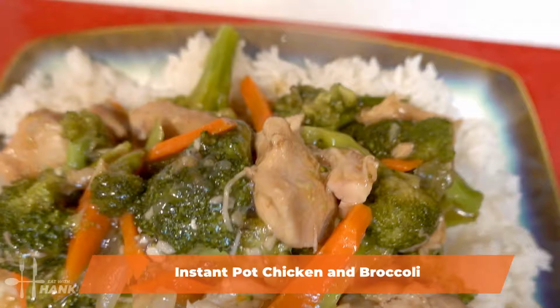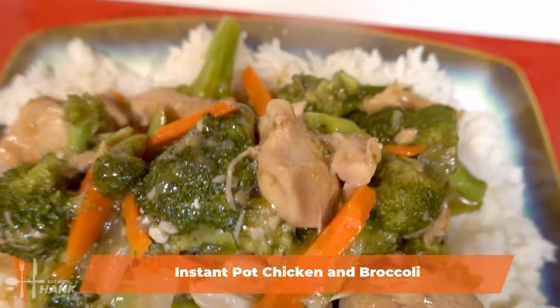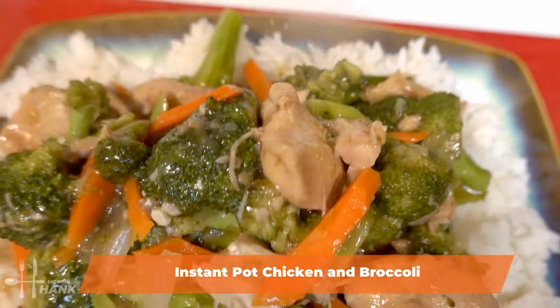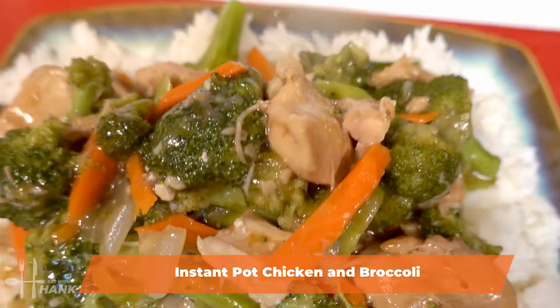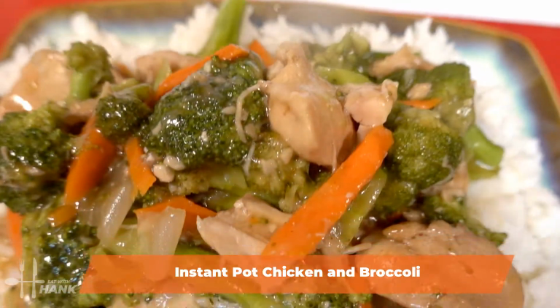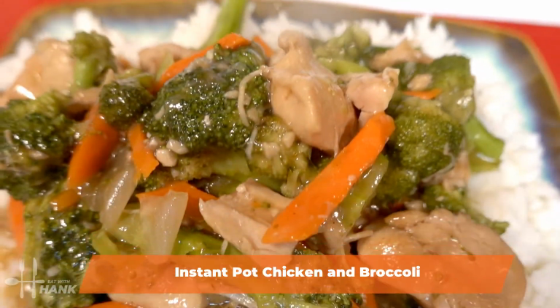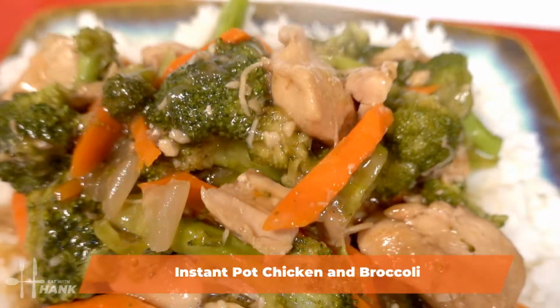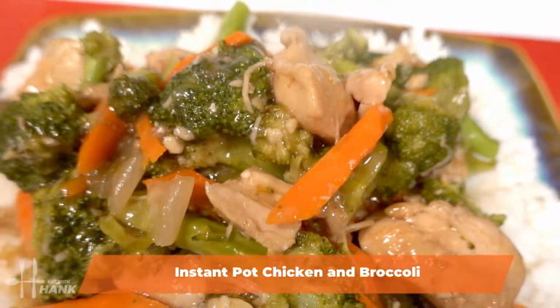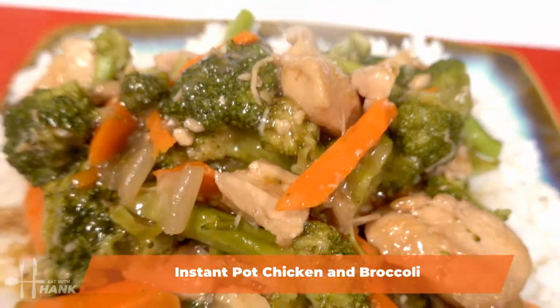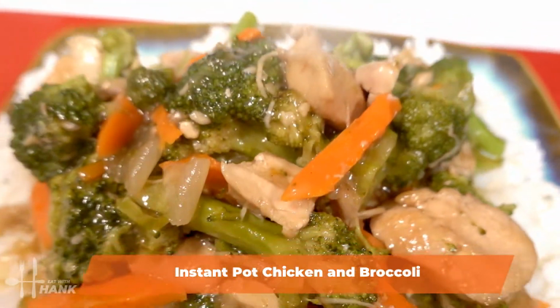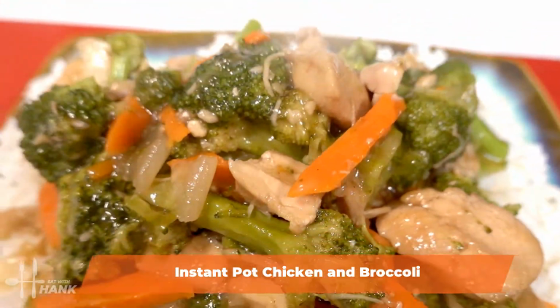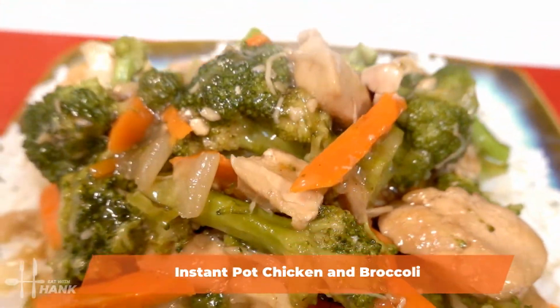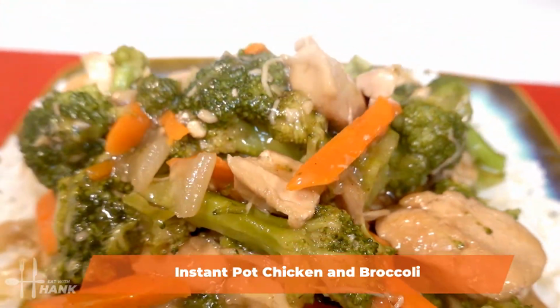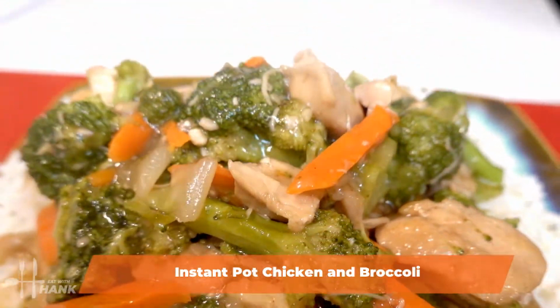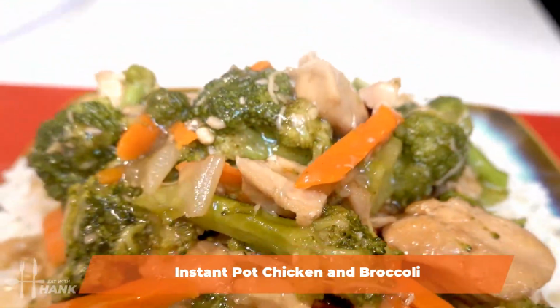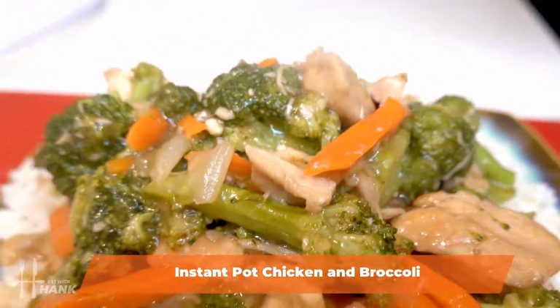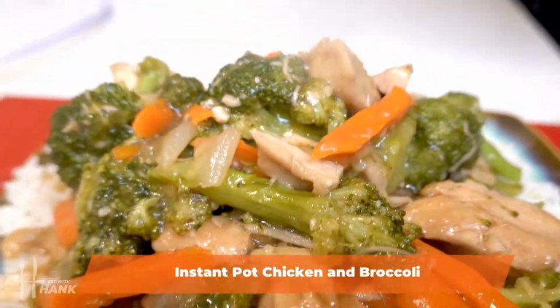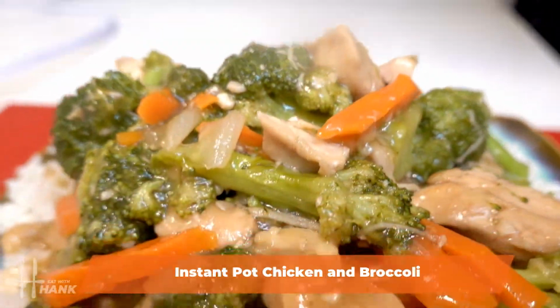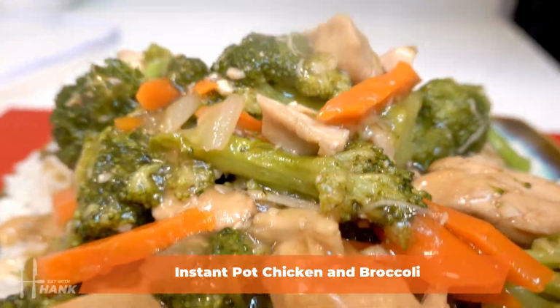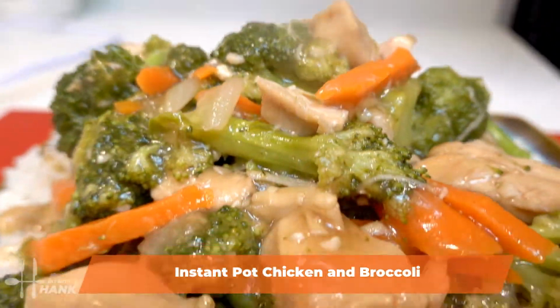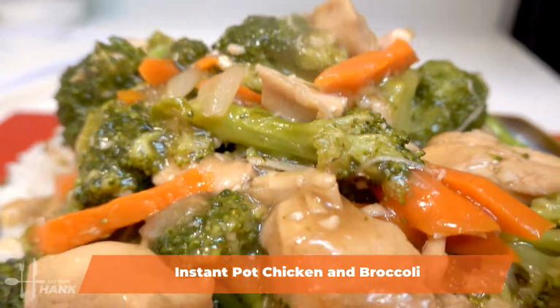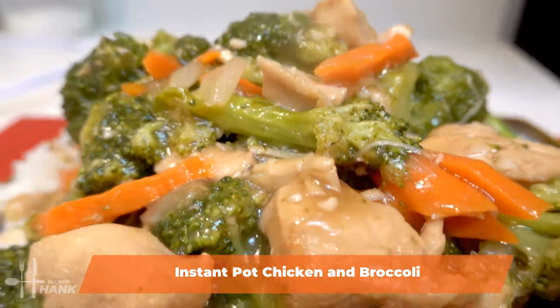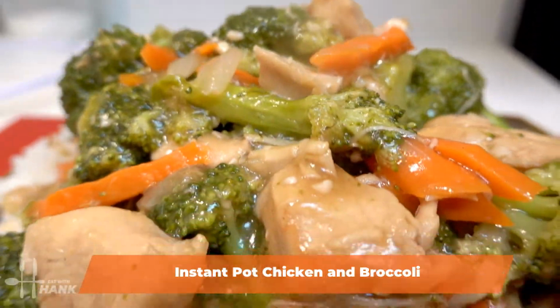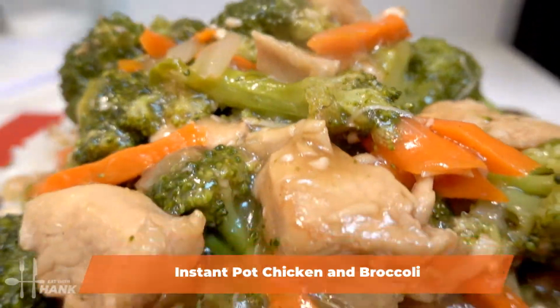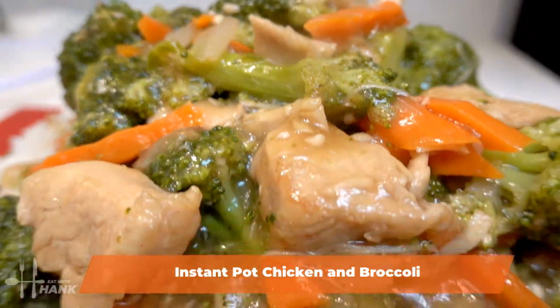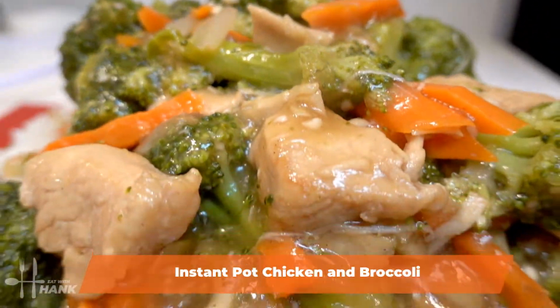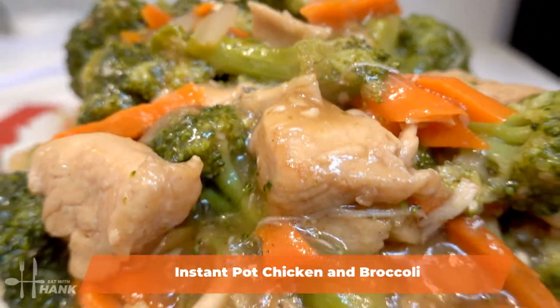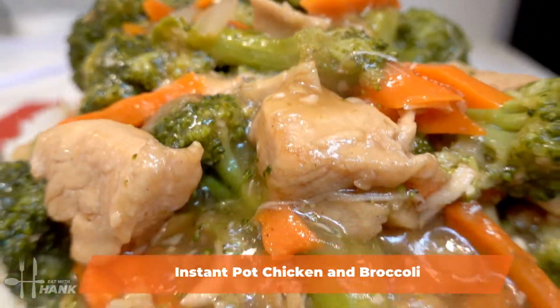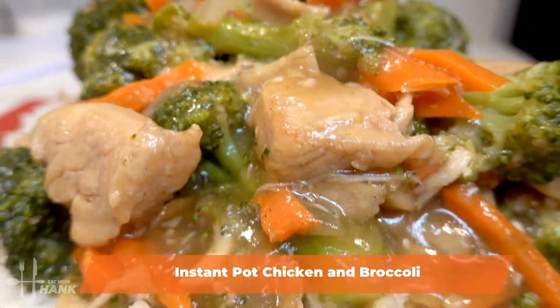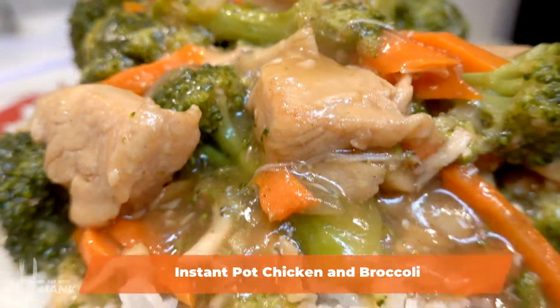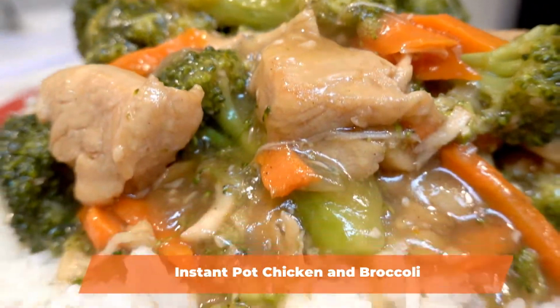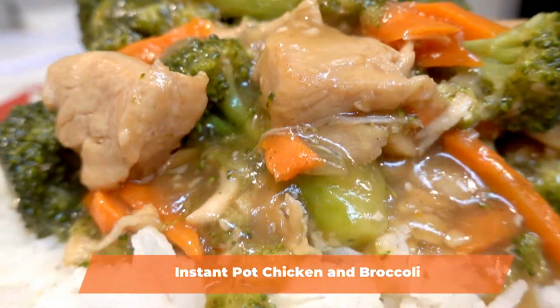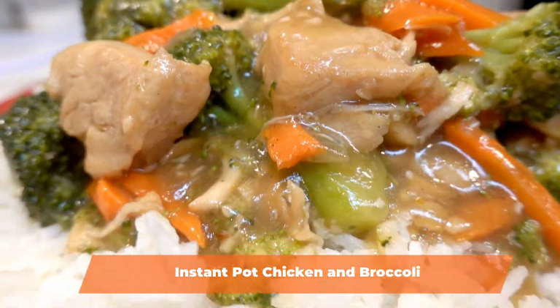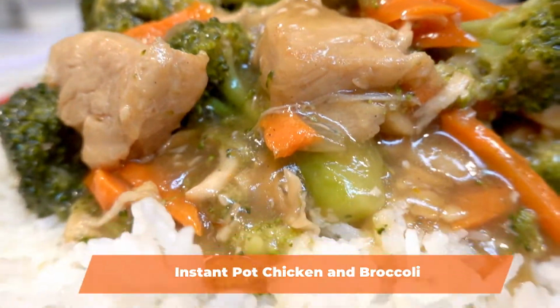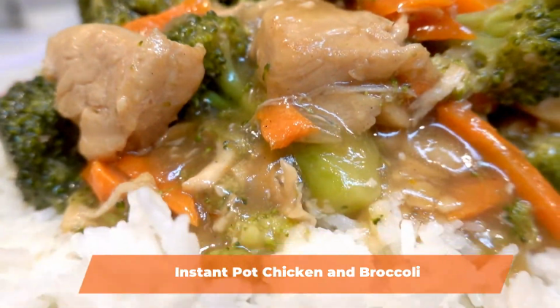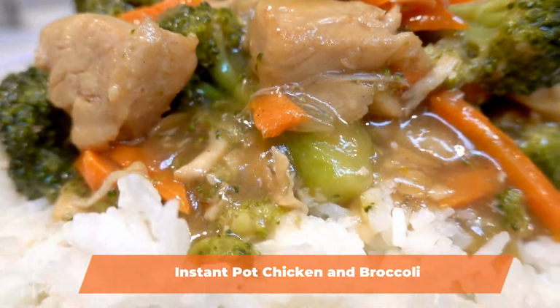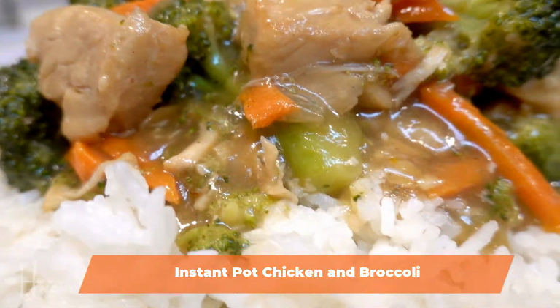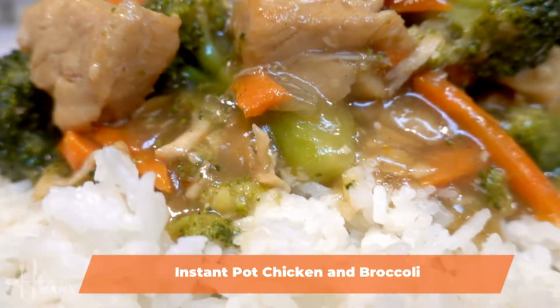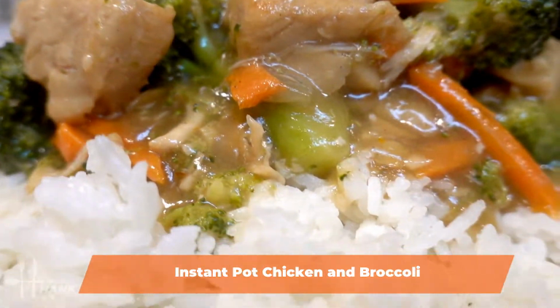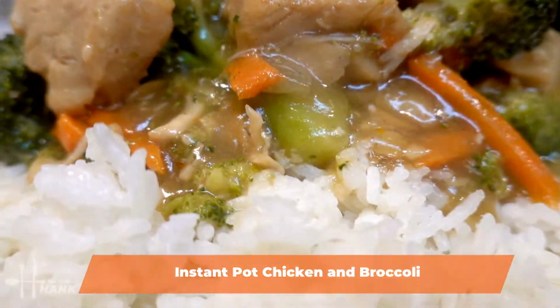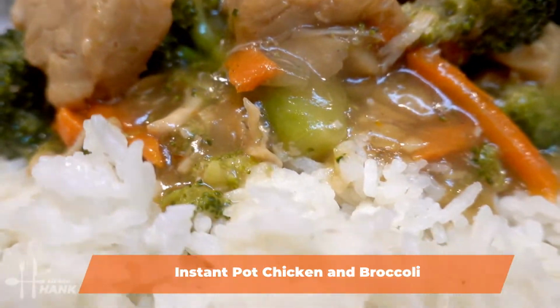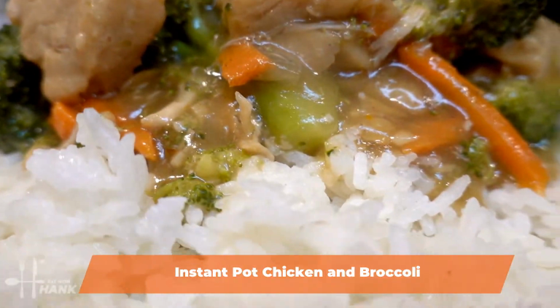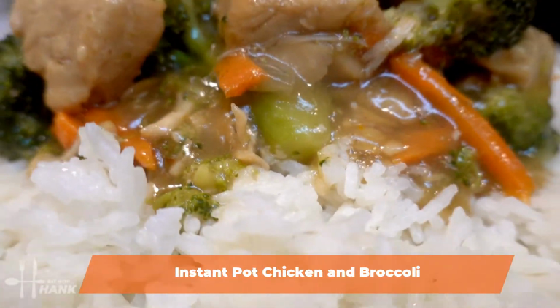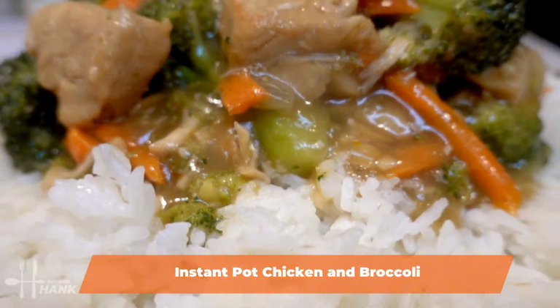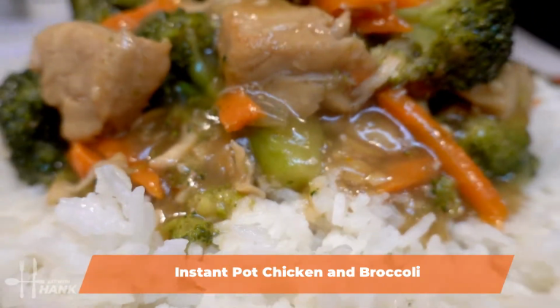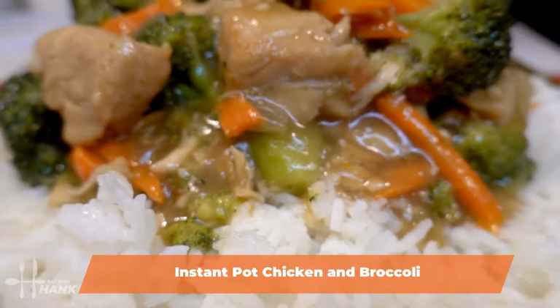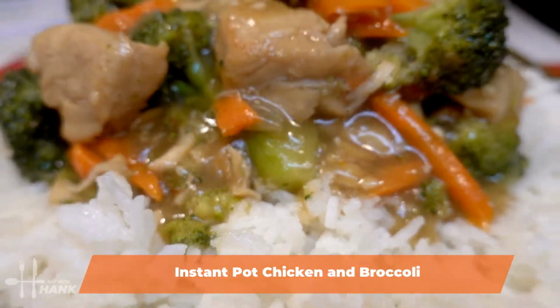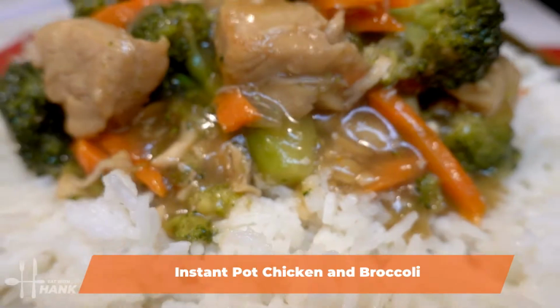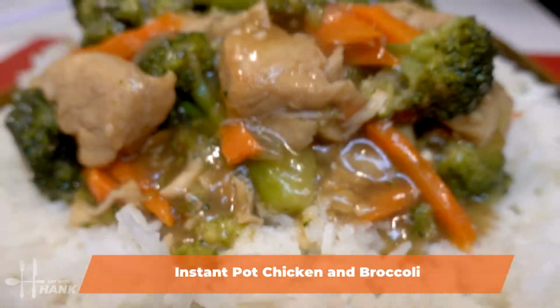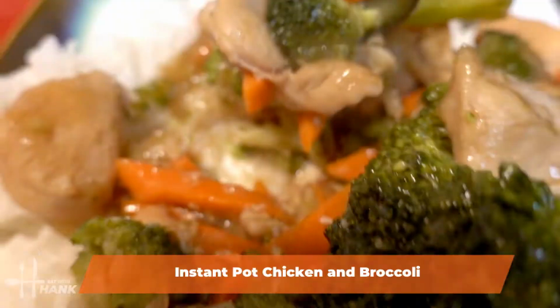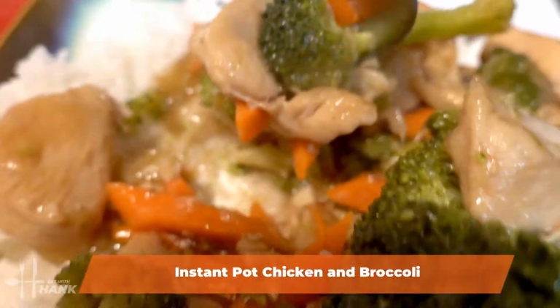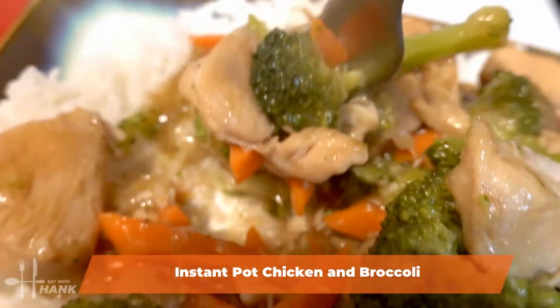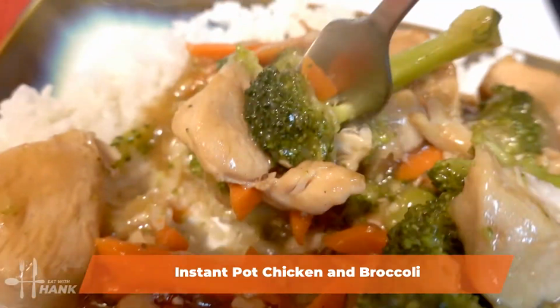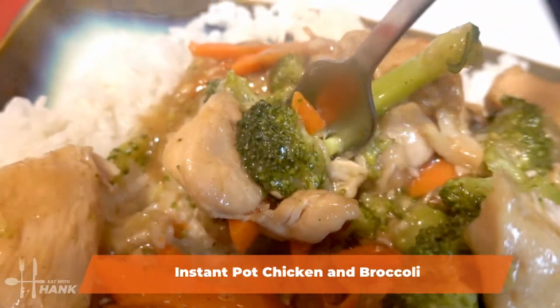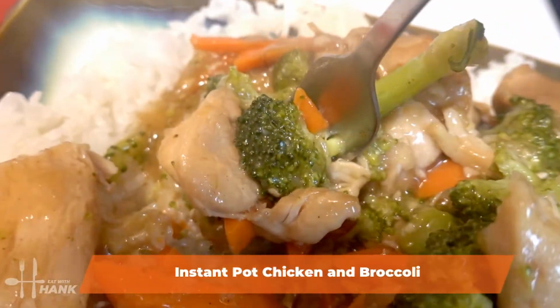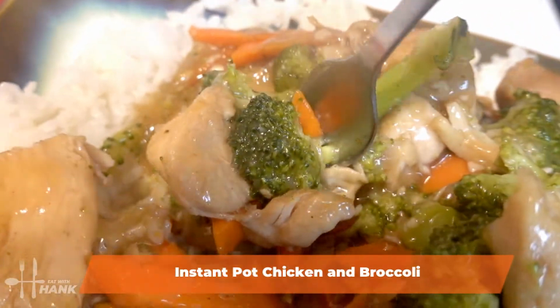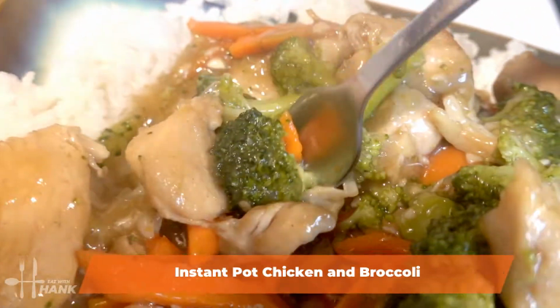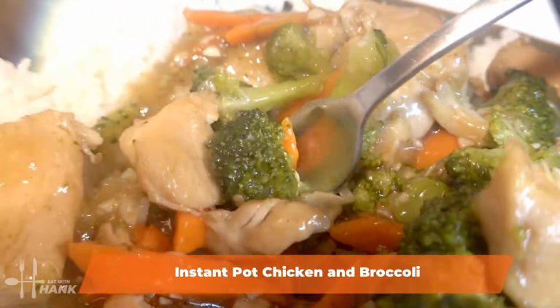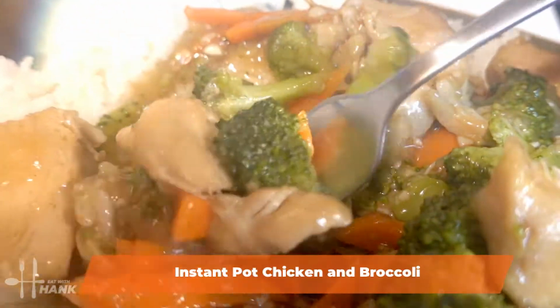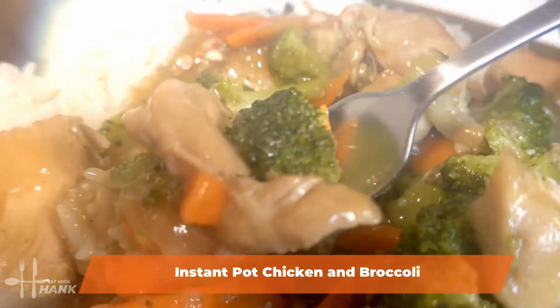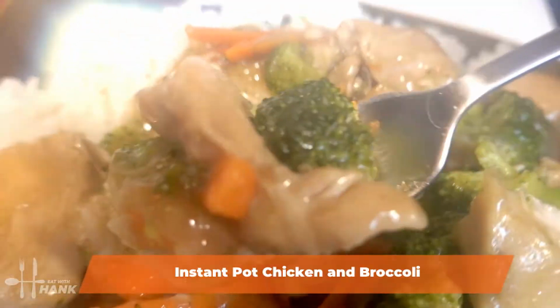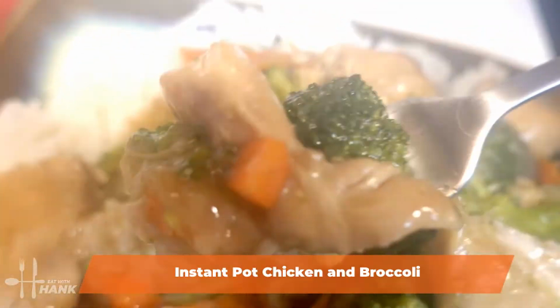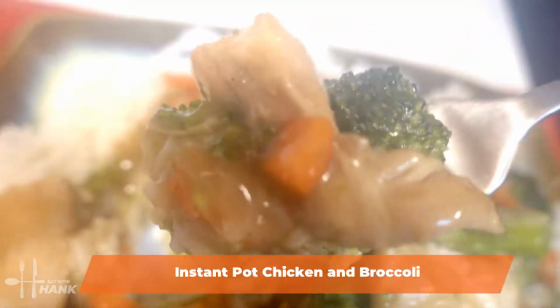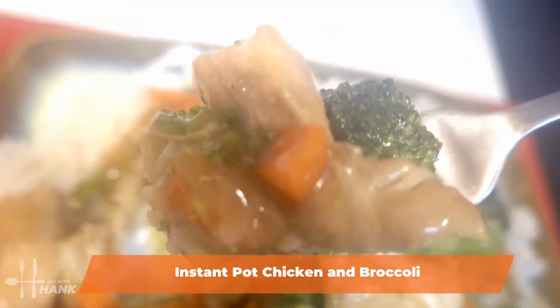Hey everybody, today in this video we're going to be making chicken and broccoli in the Instant Pot. Let's begin.